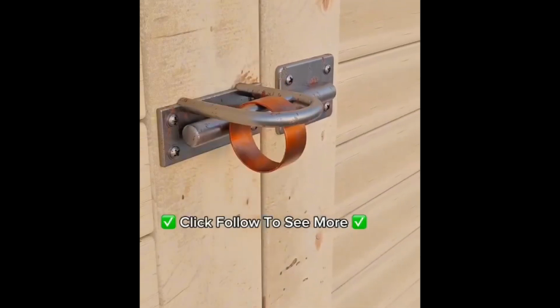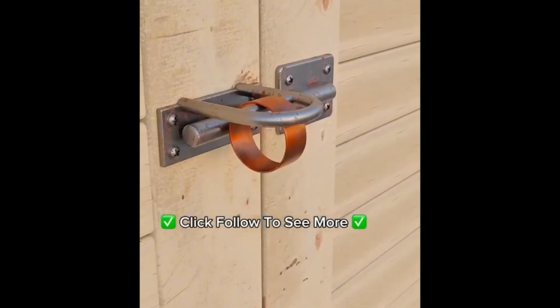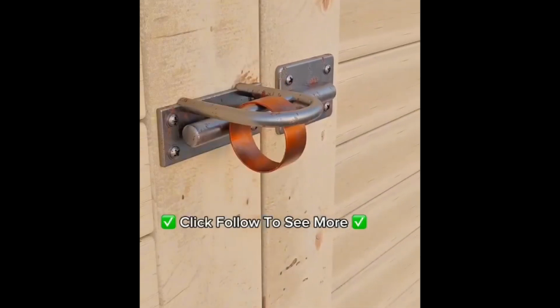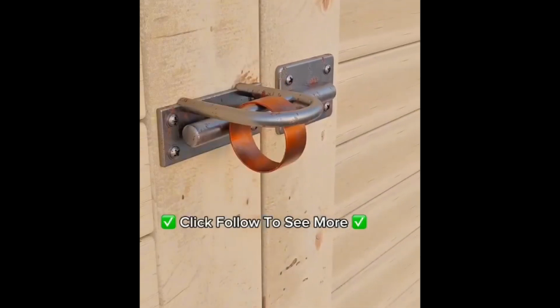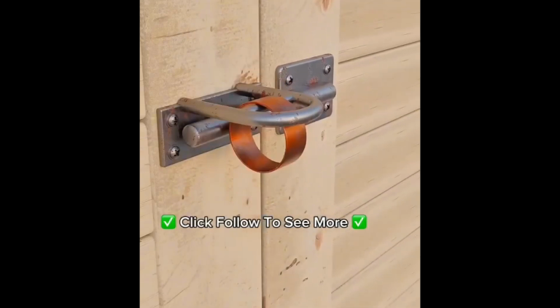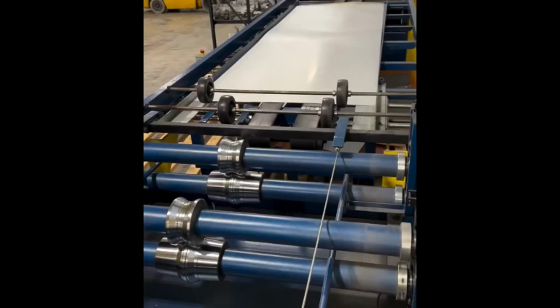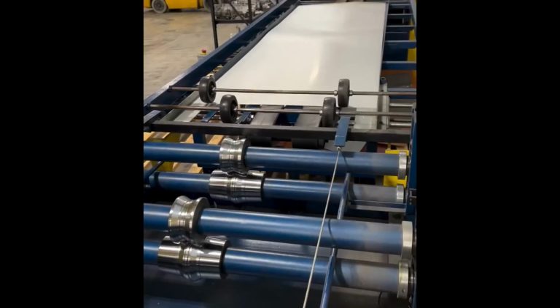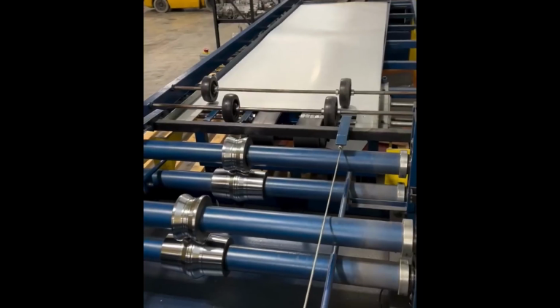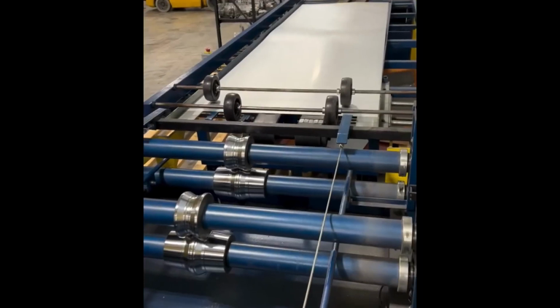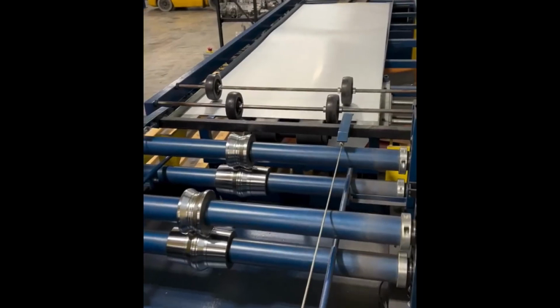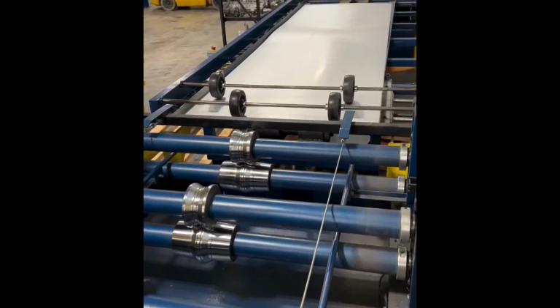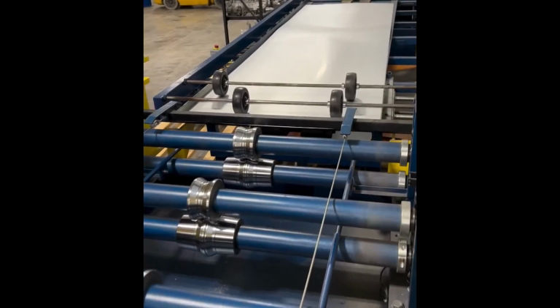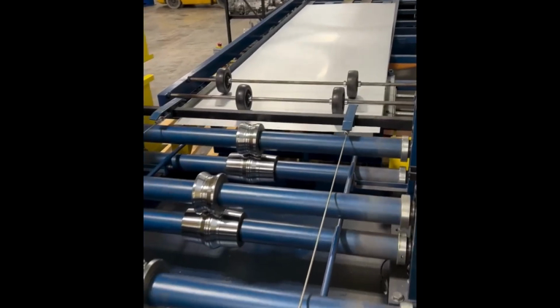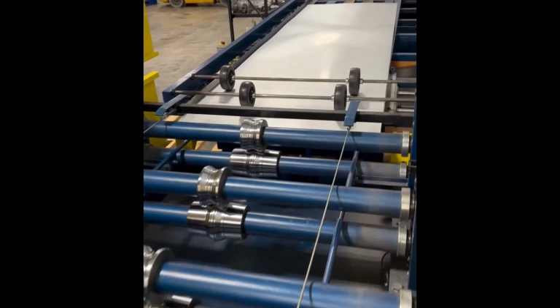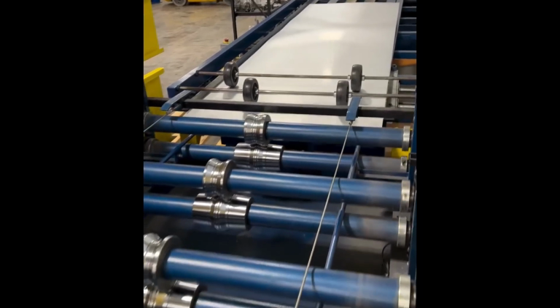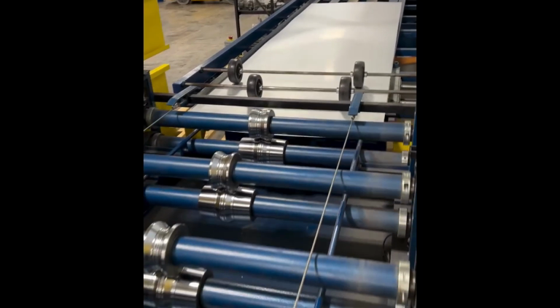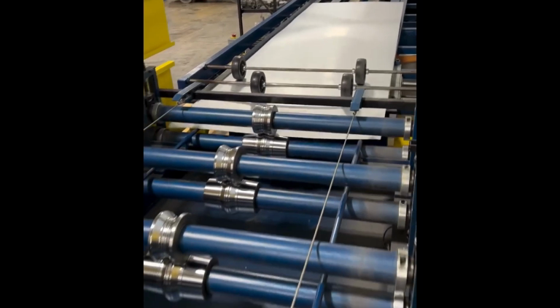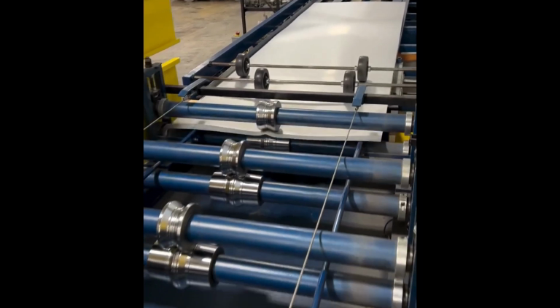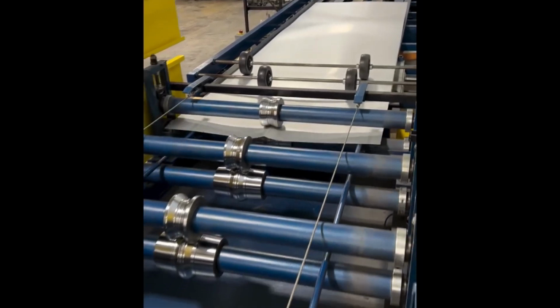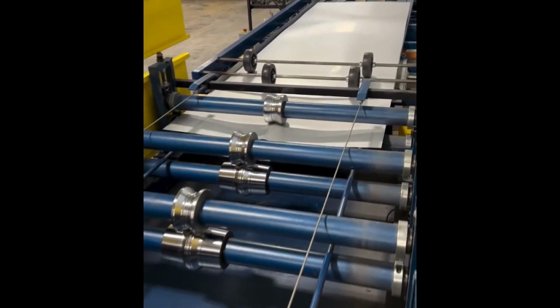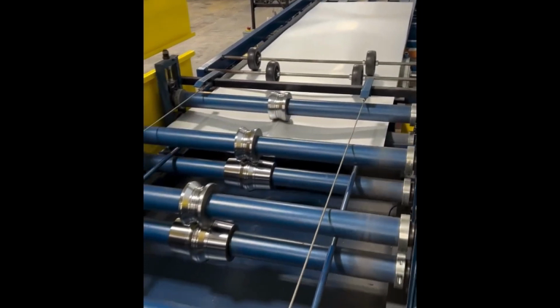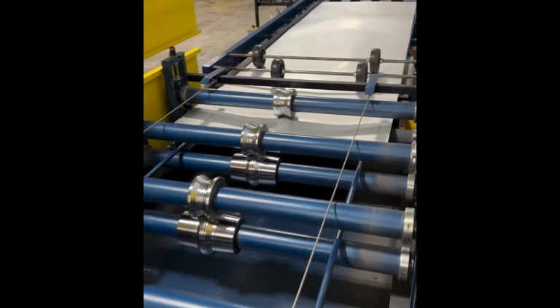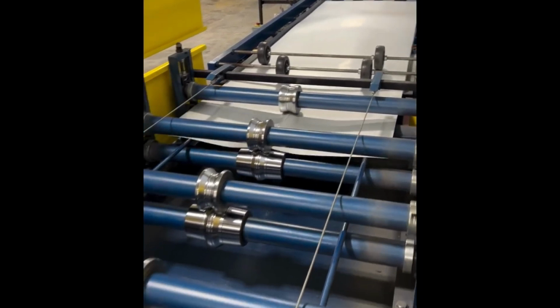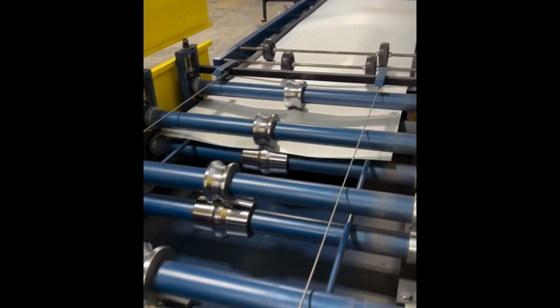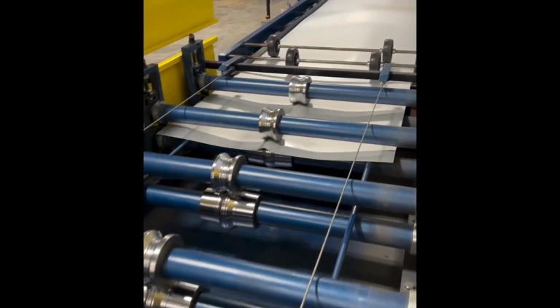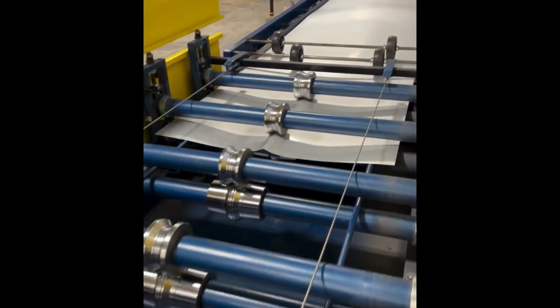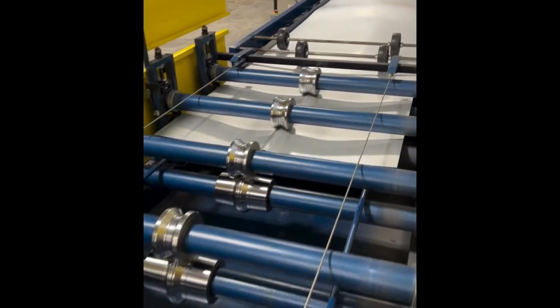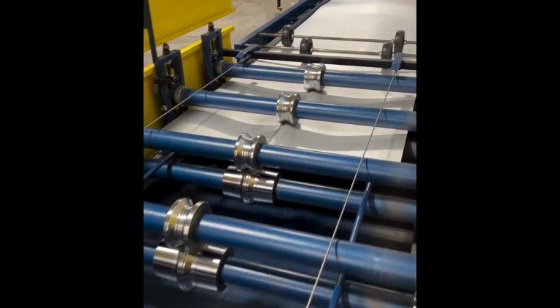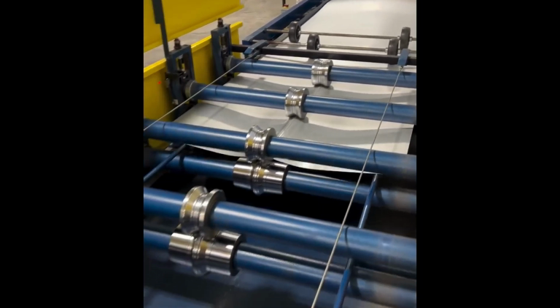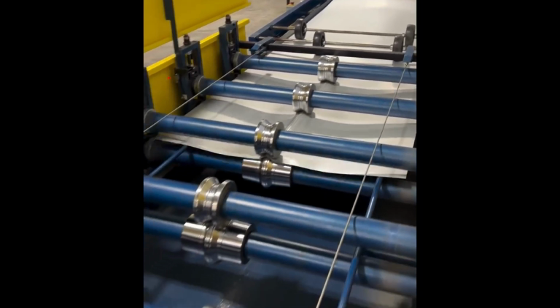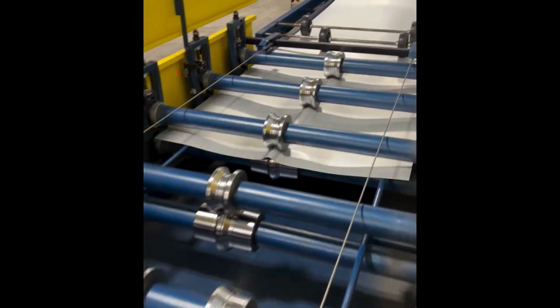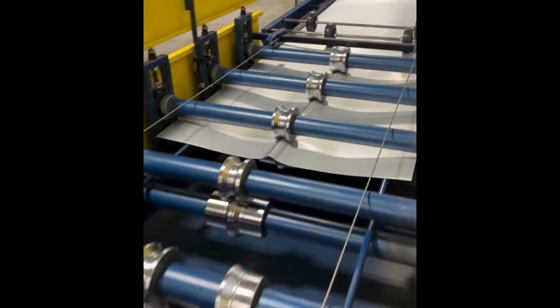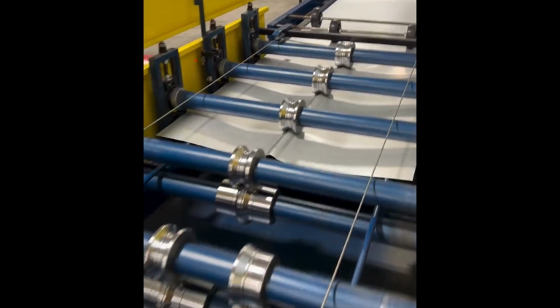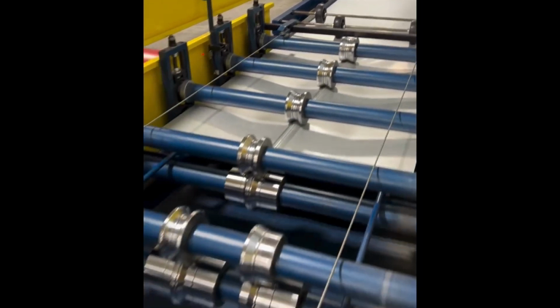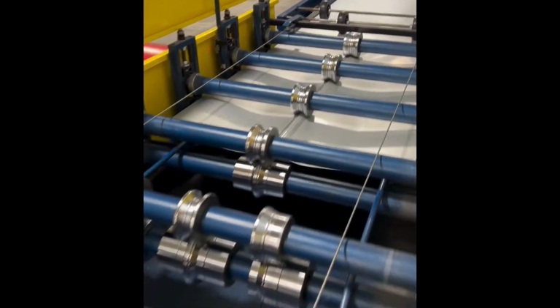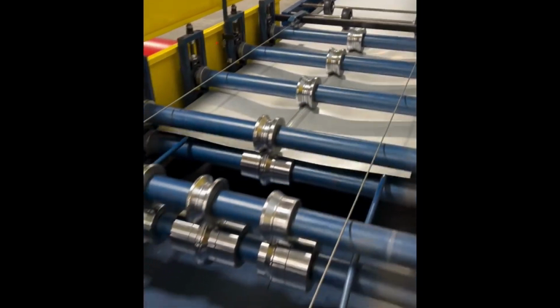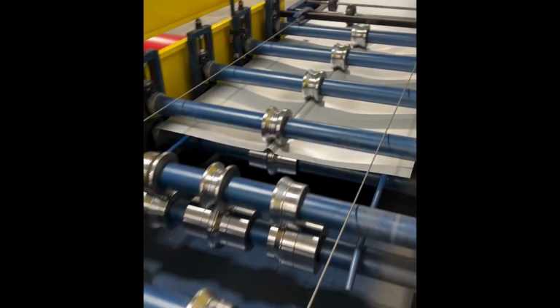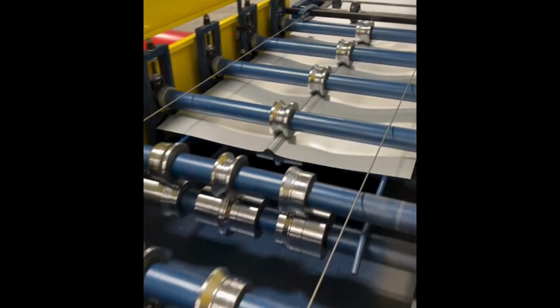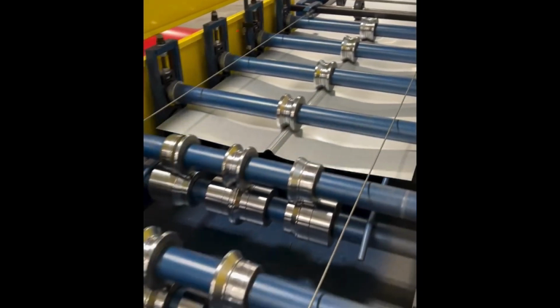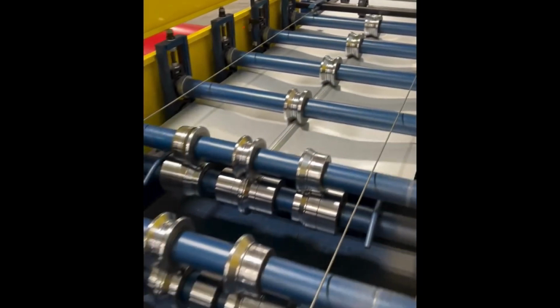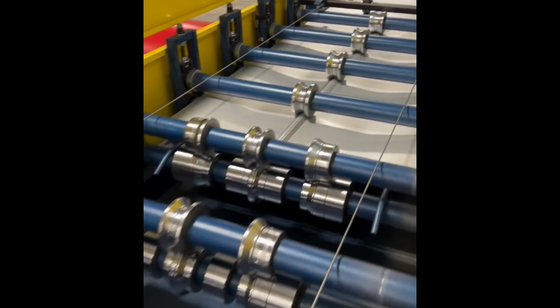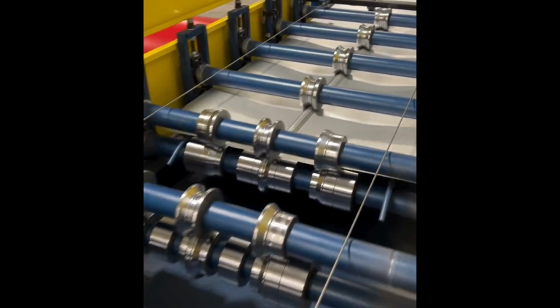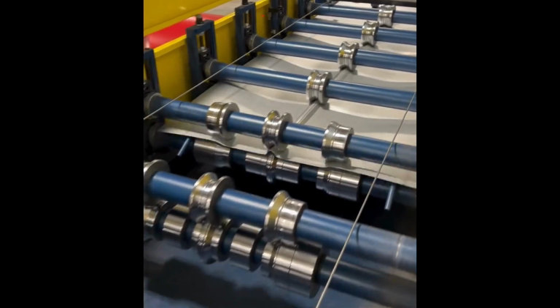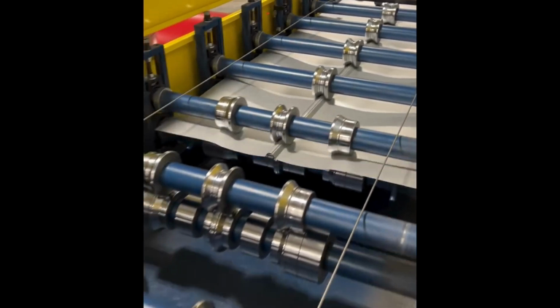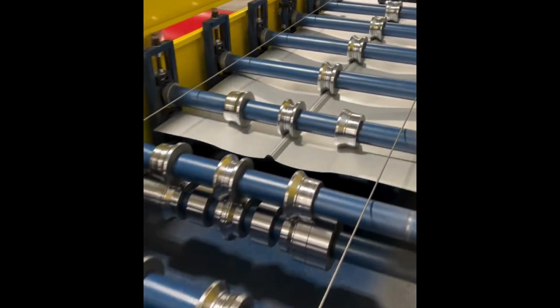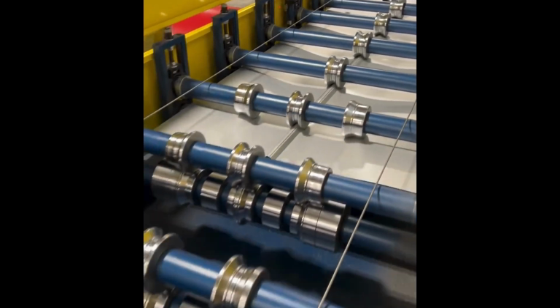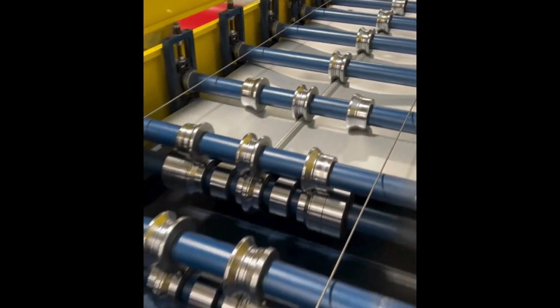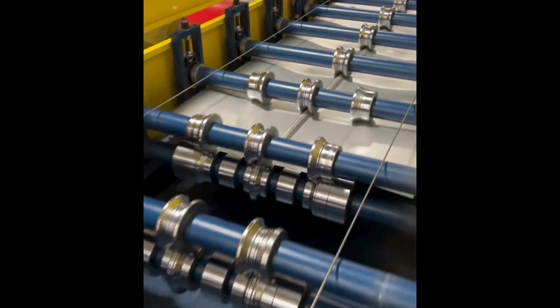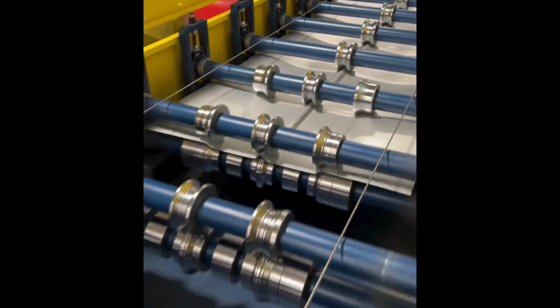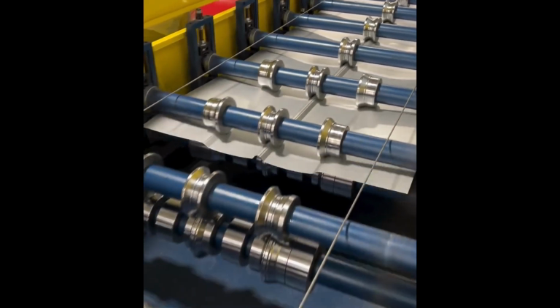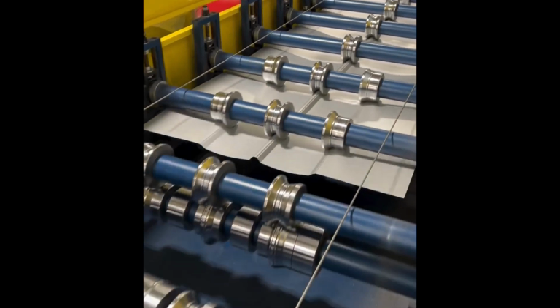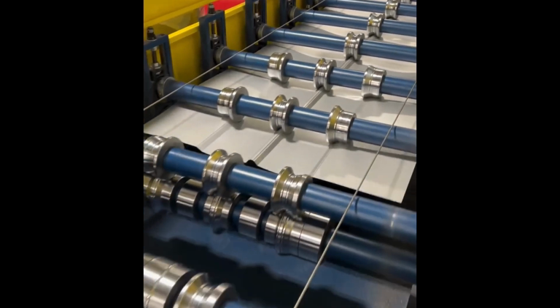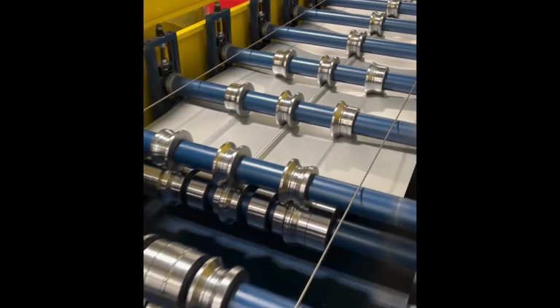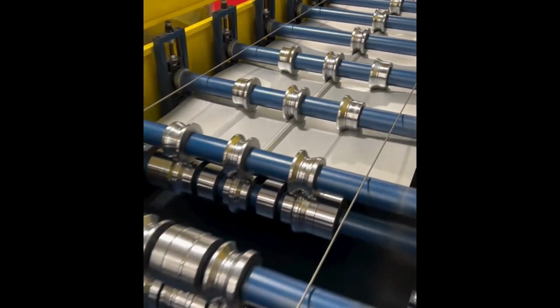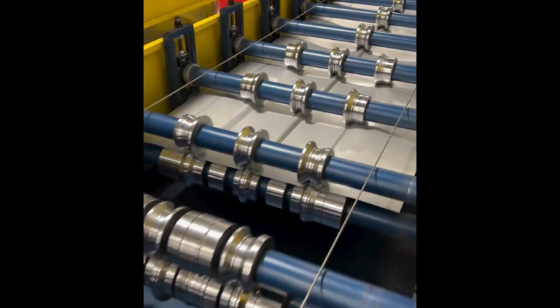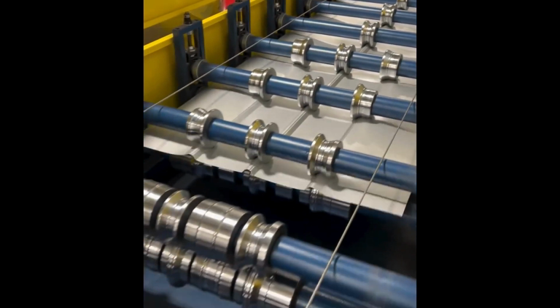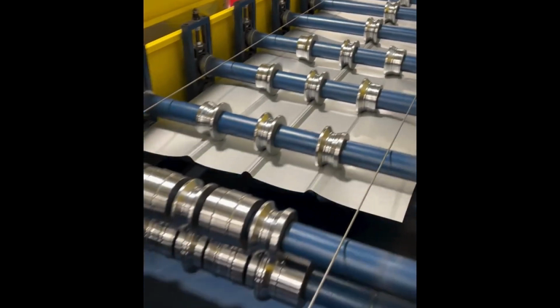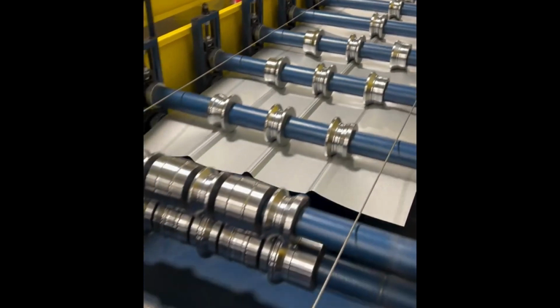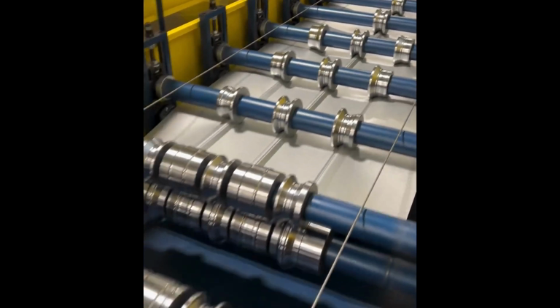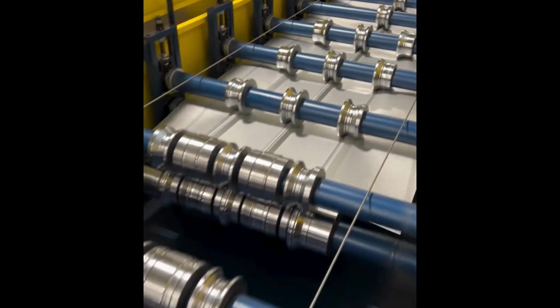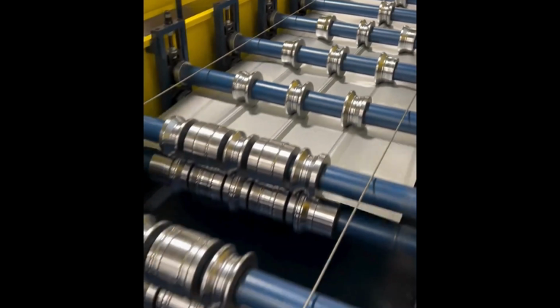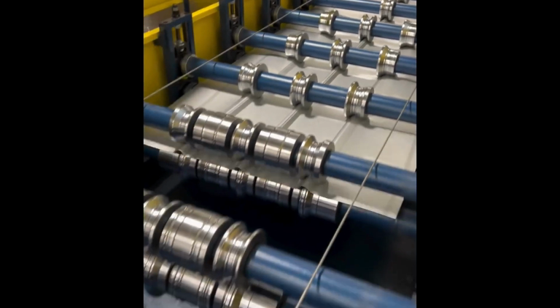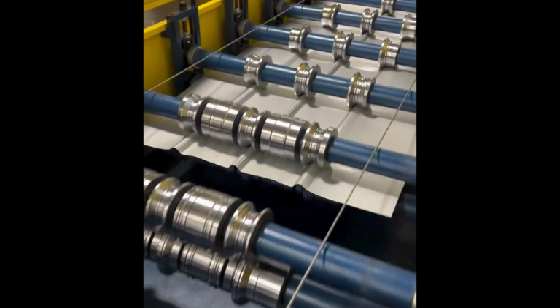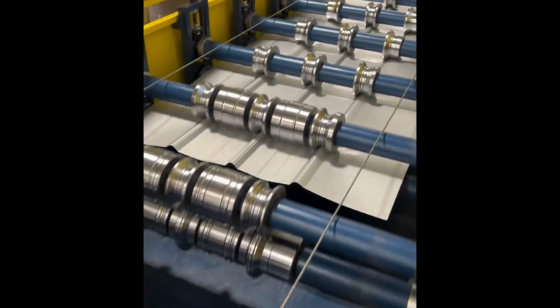The material glides through the rollers, step-by-step the desired texture forms, continuous shaping.